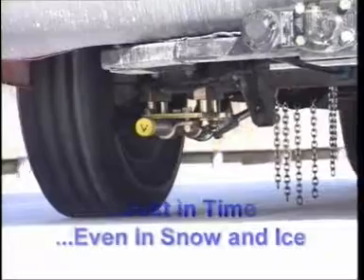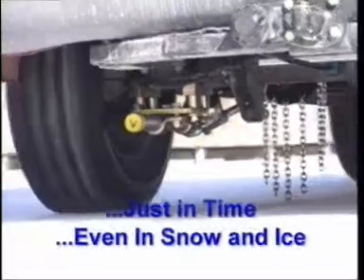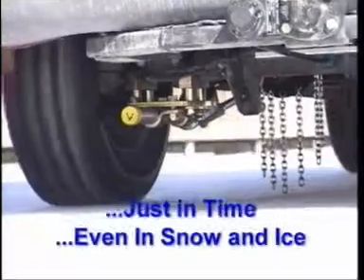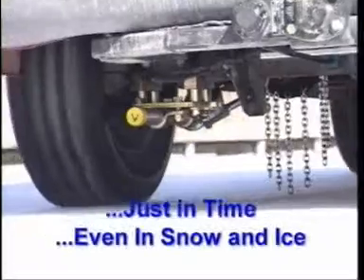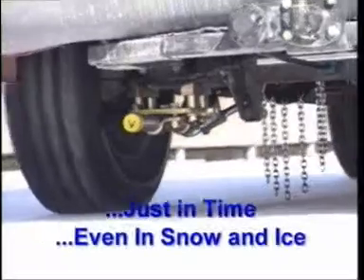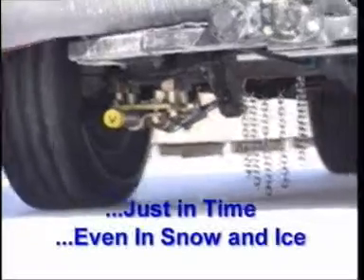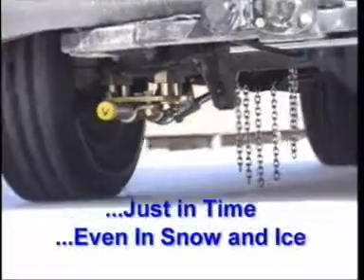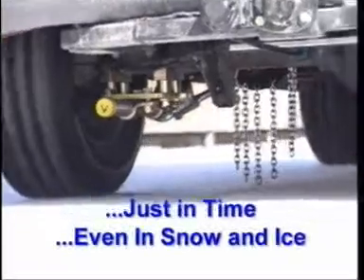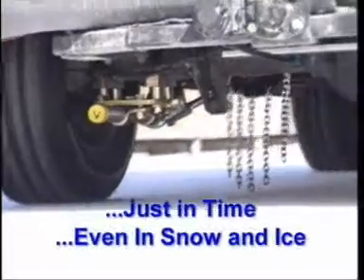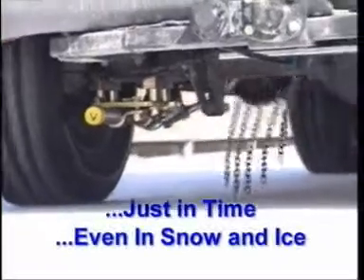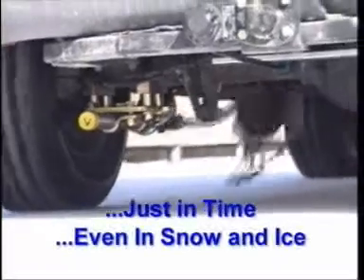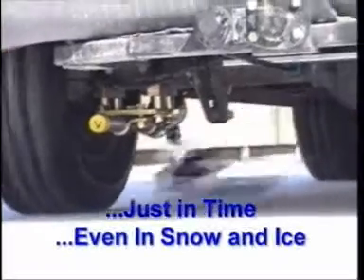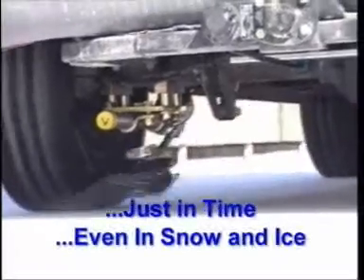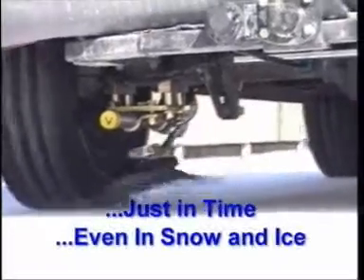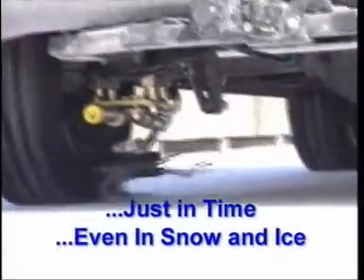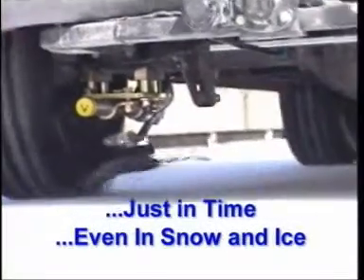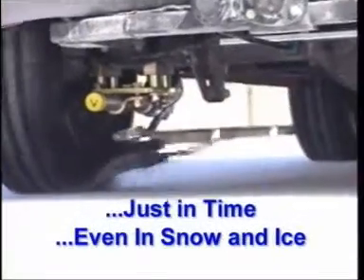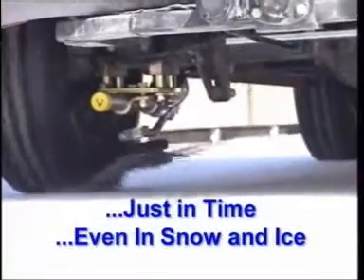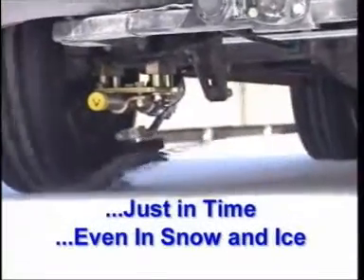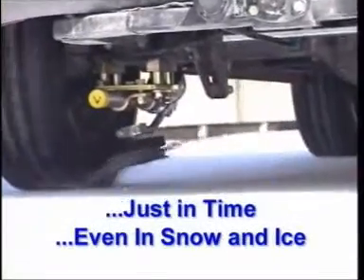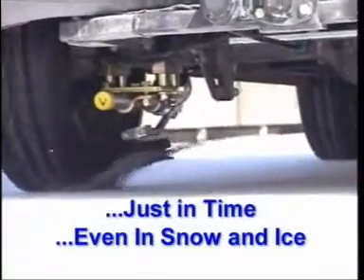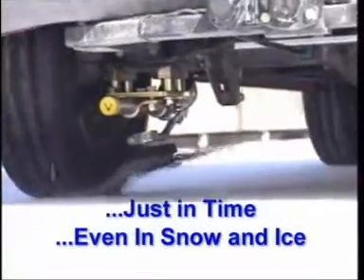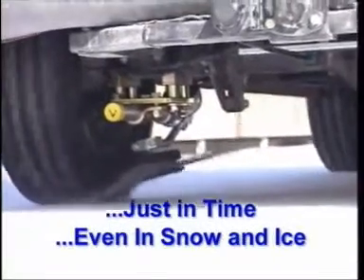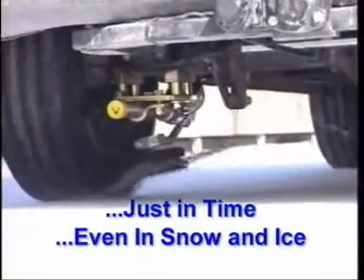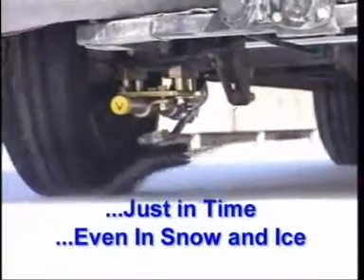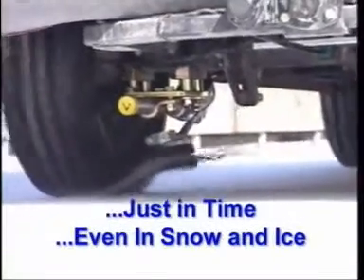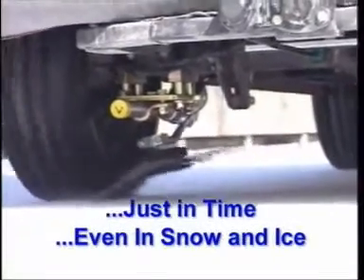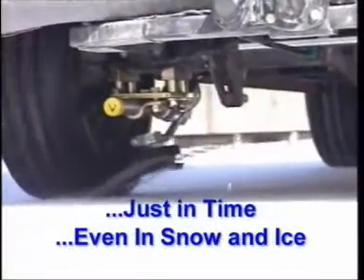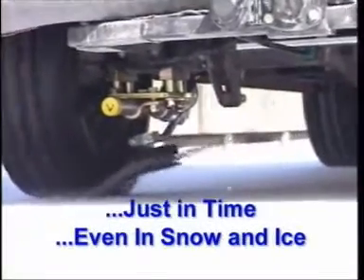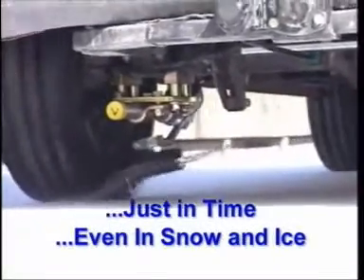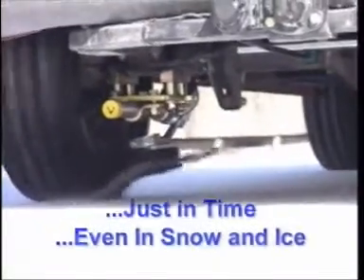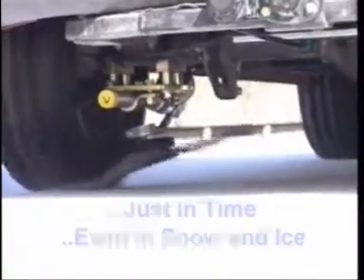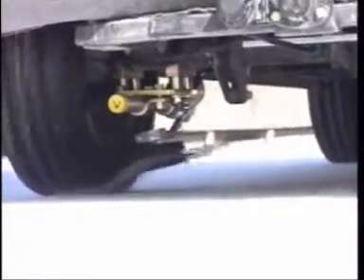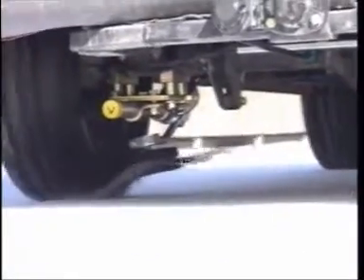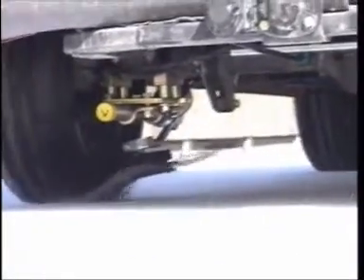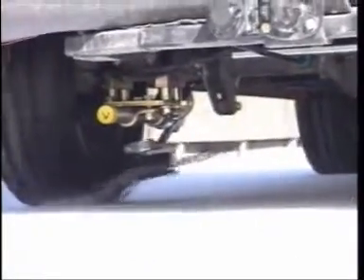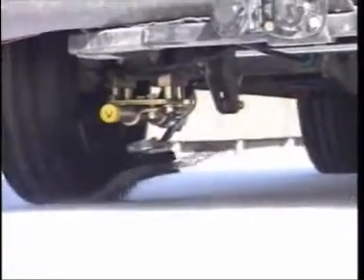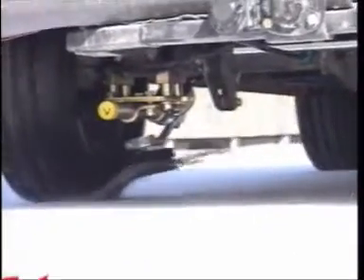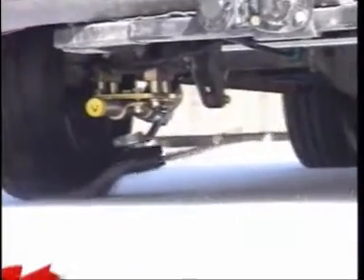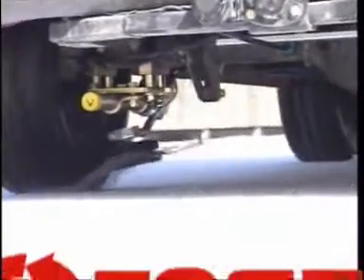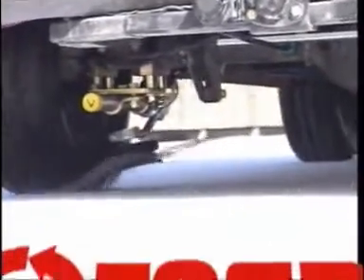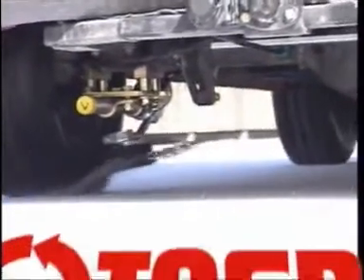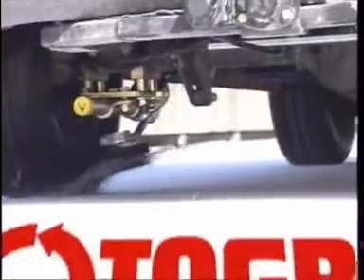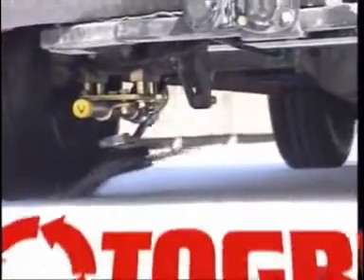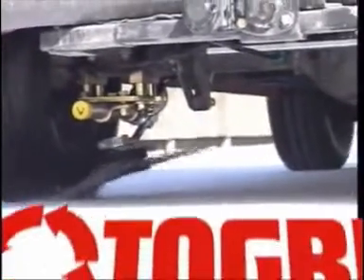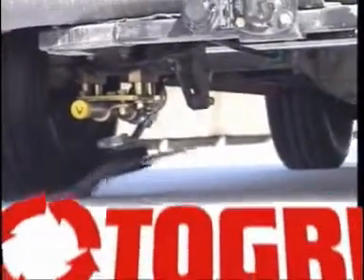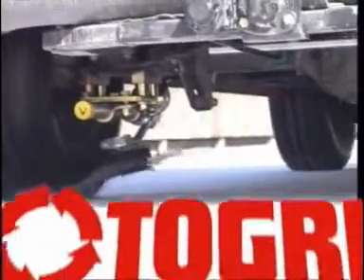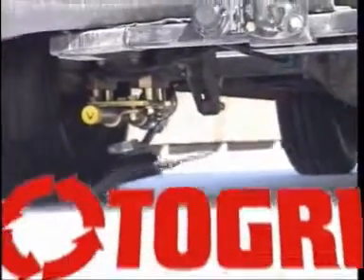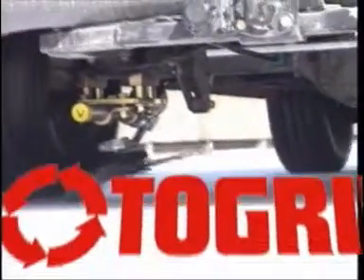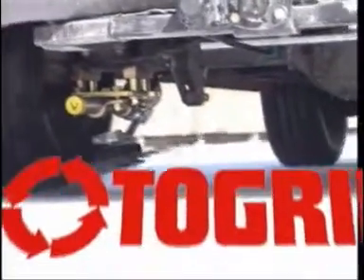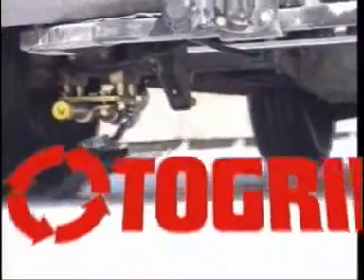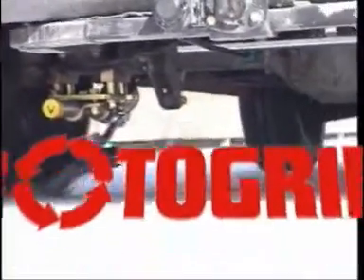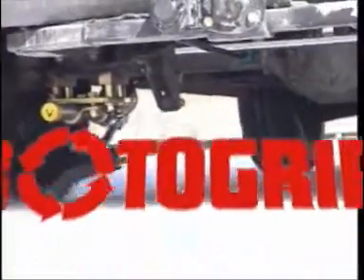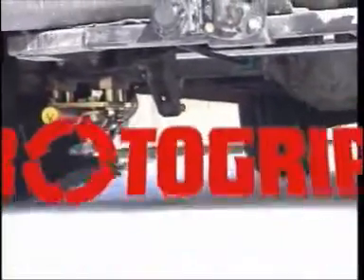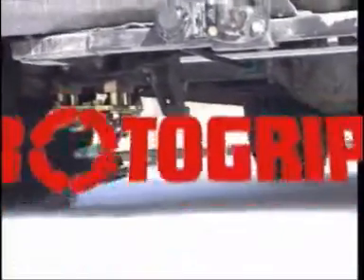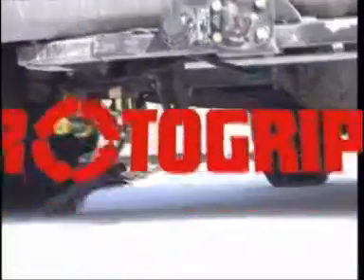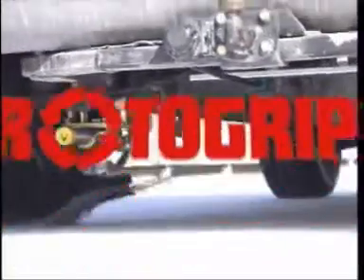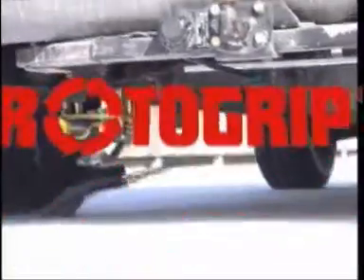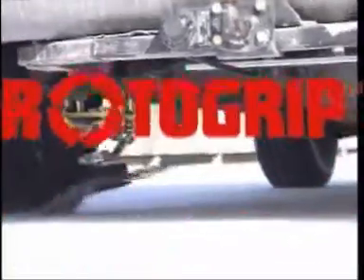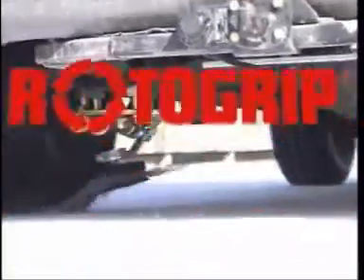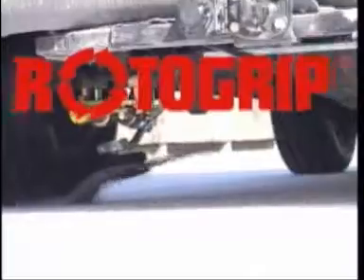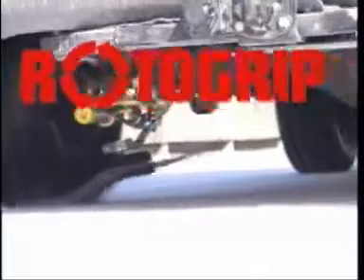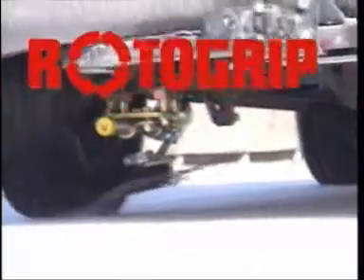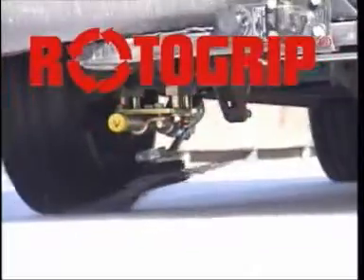Just in time, even in snow and ice — Roto-Grip, the automatic chain grip system.